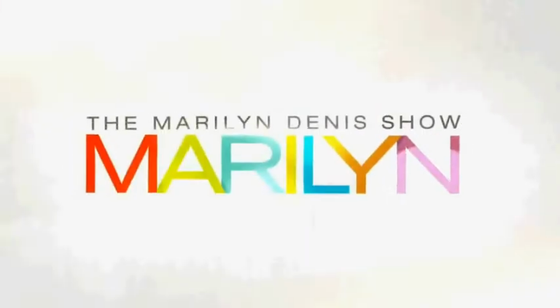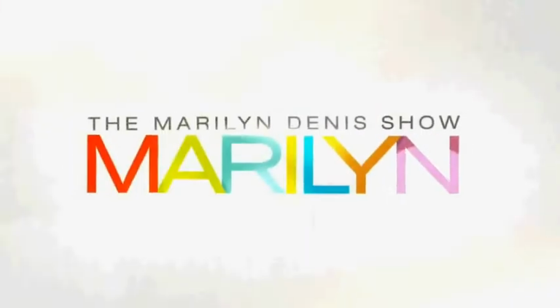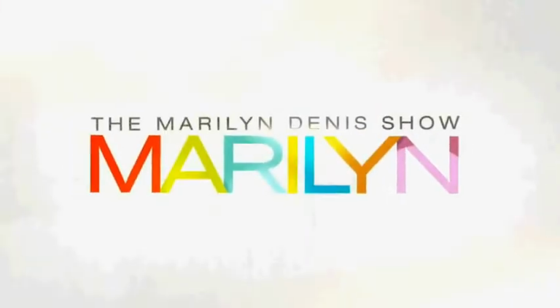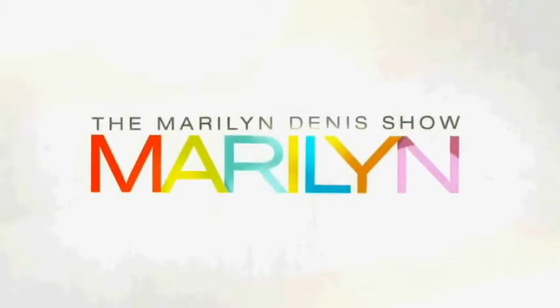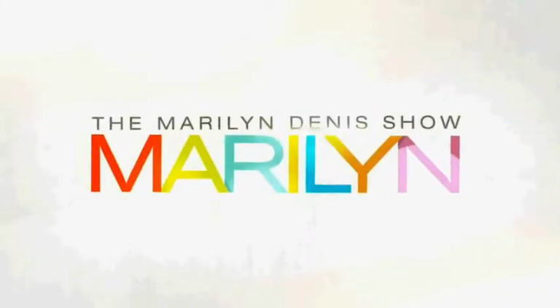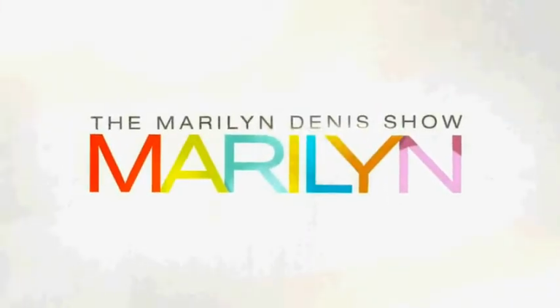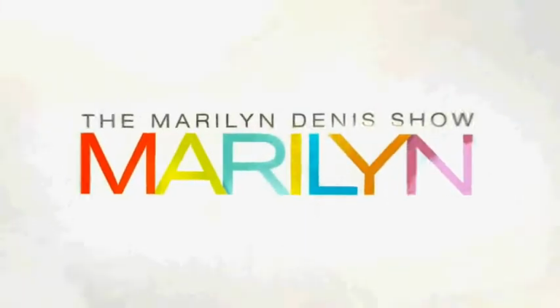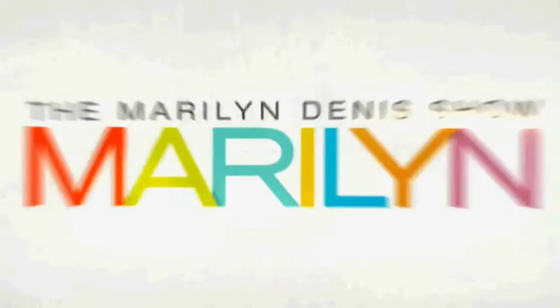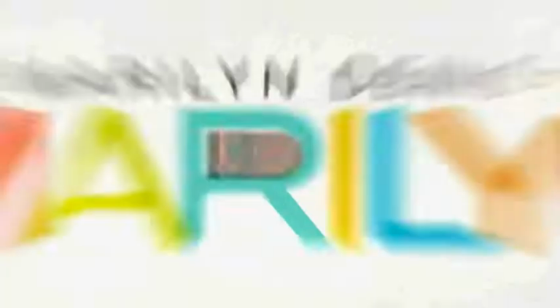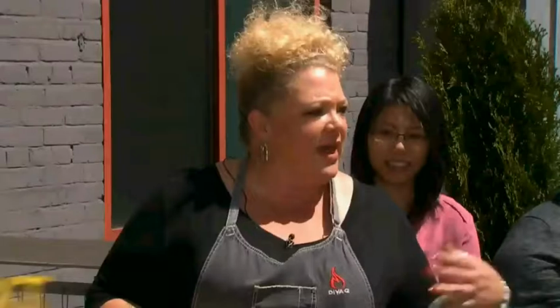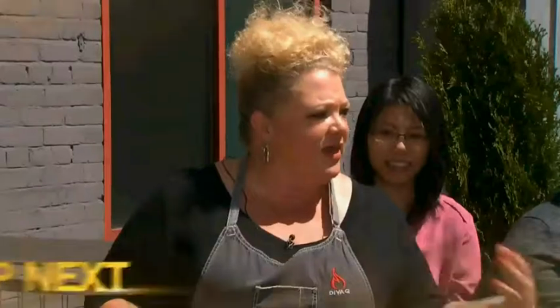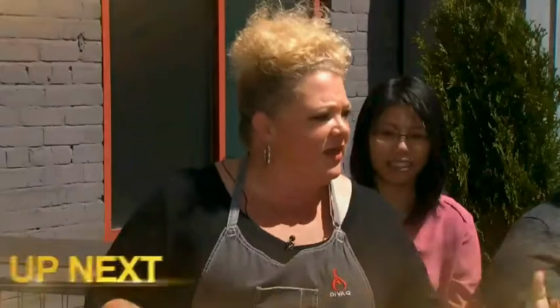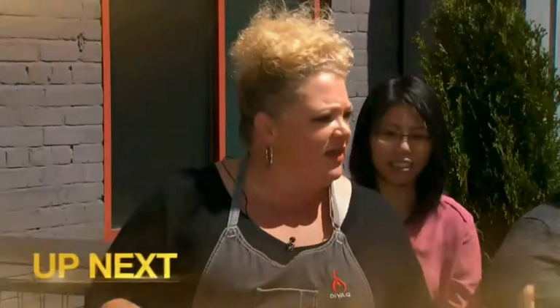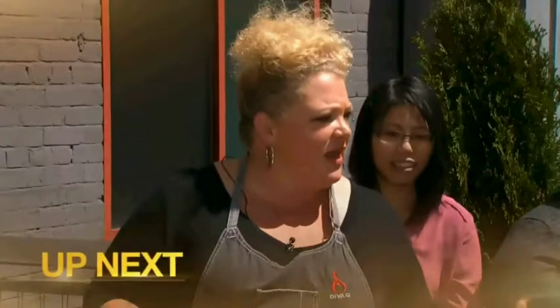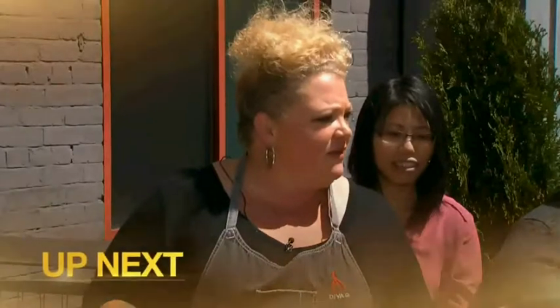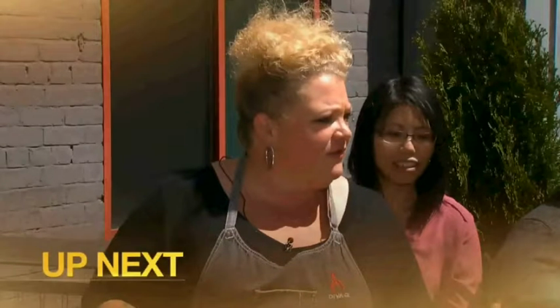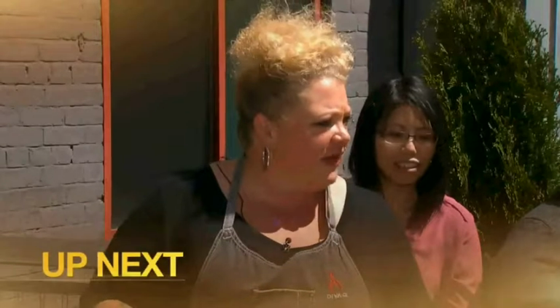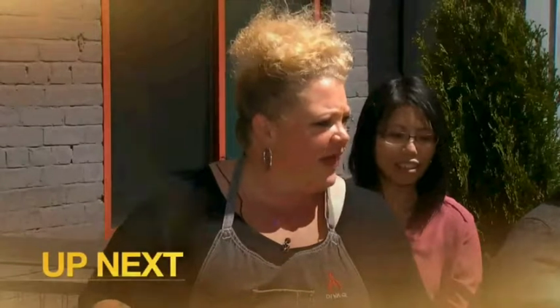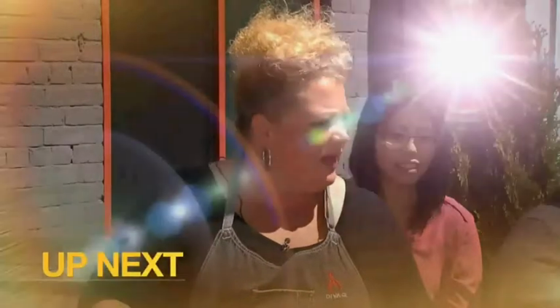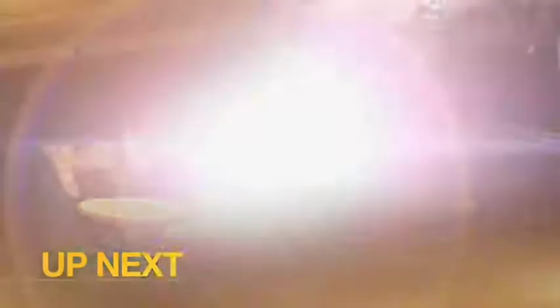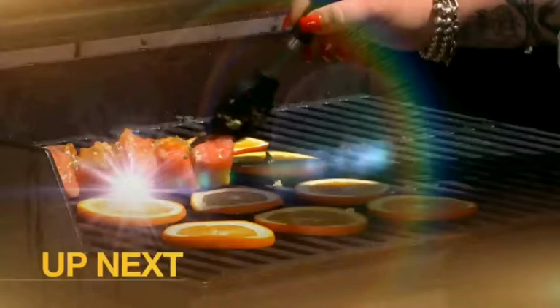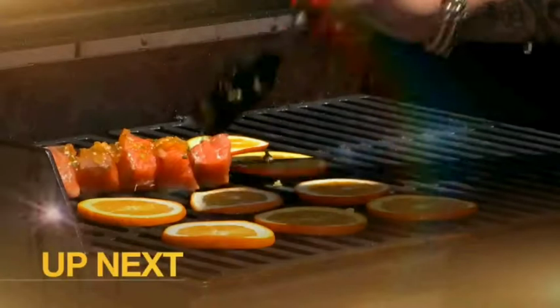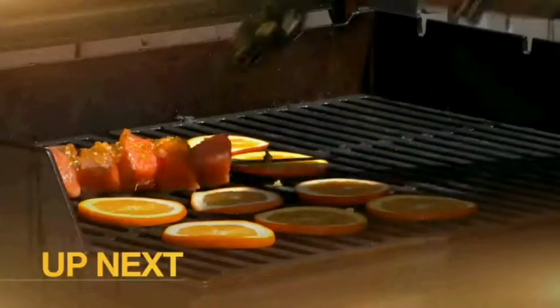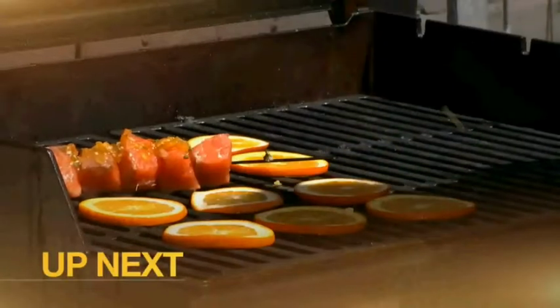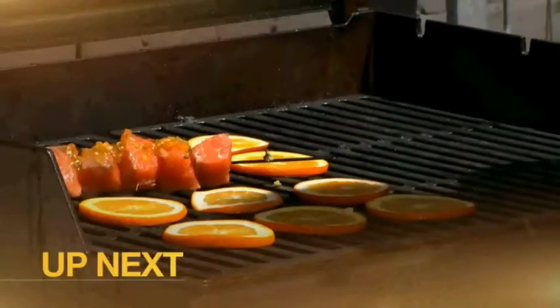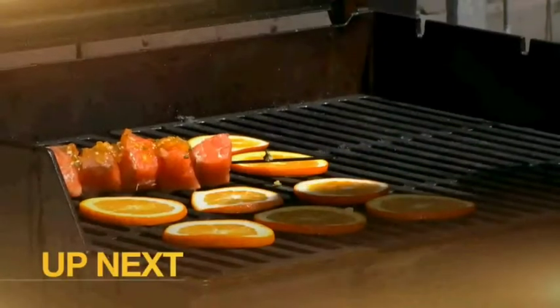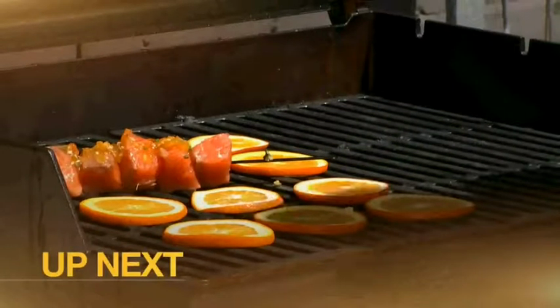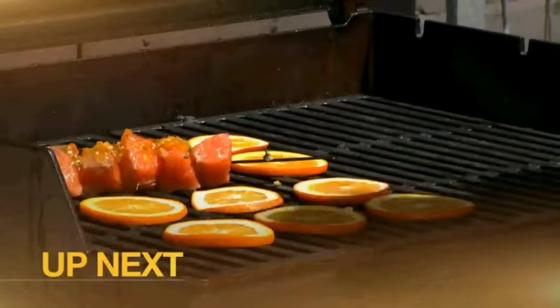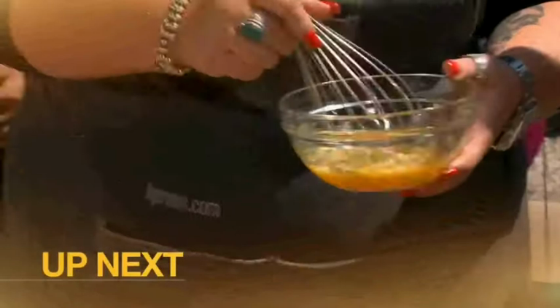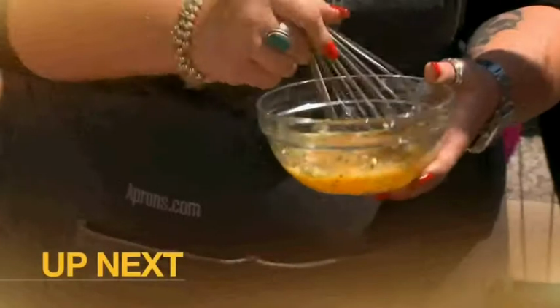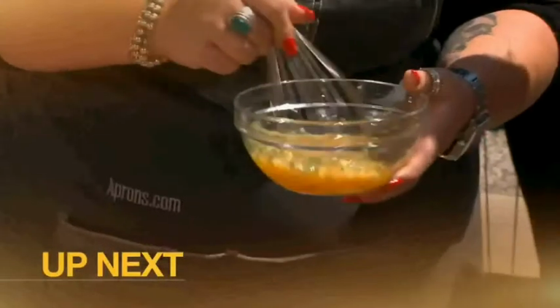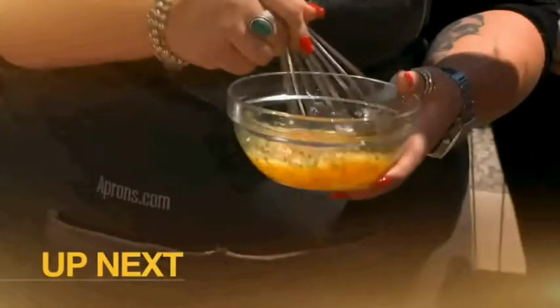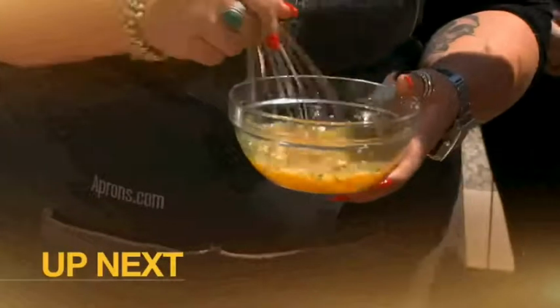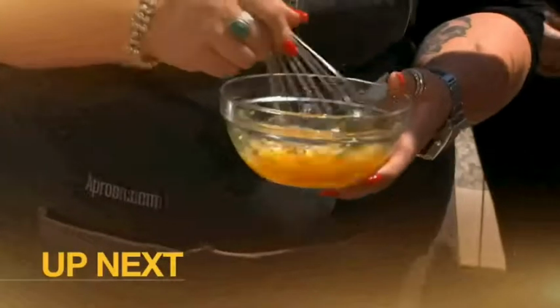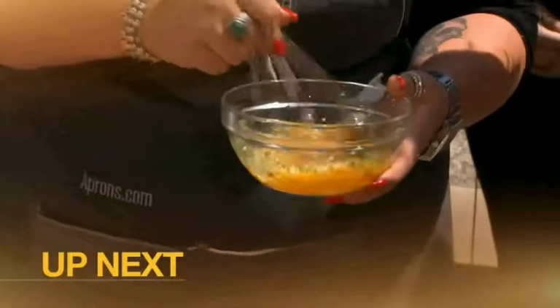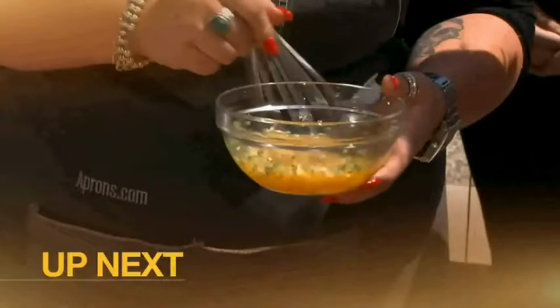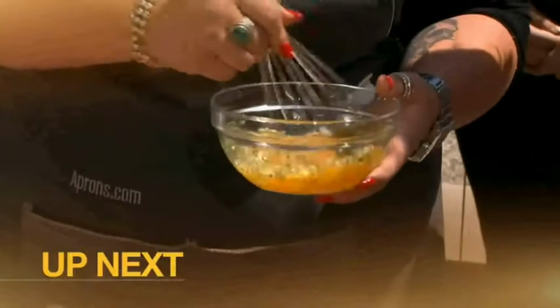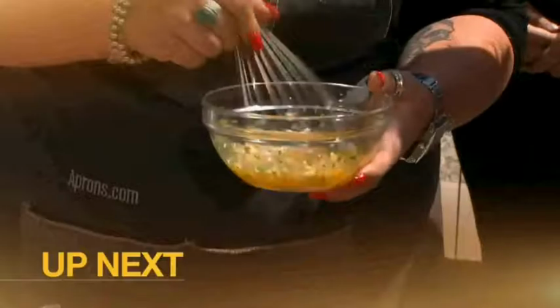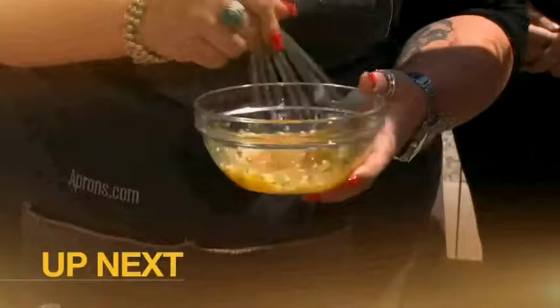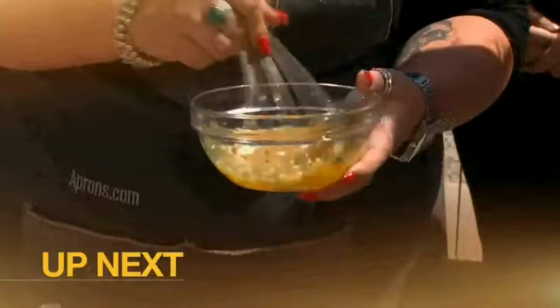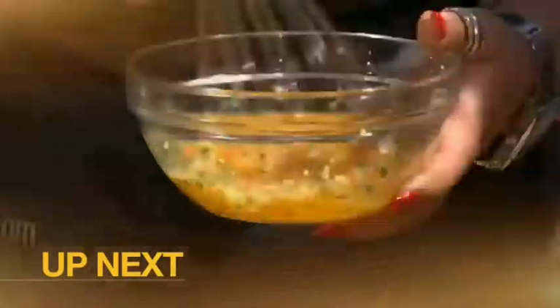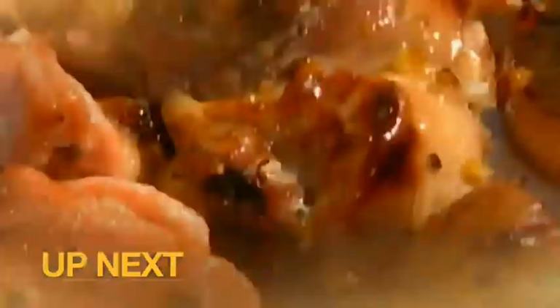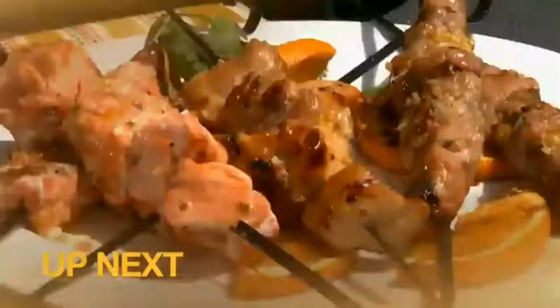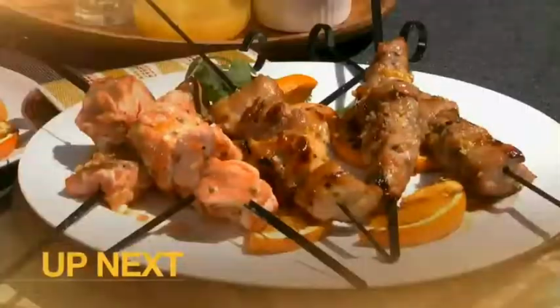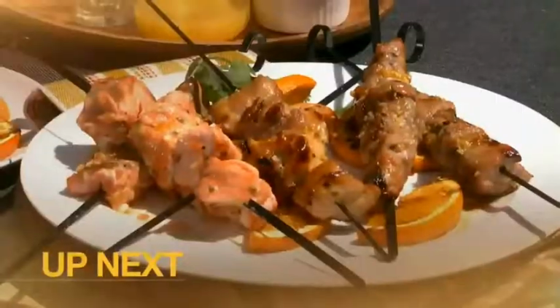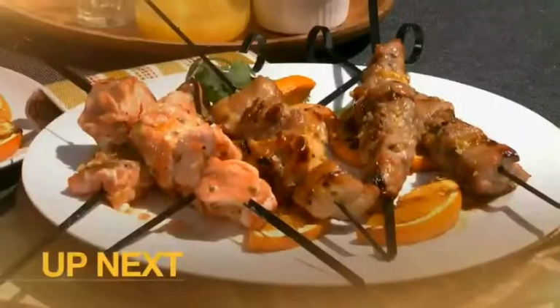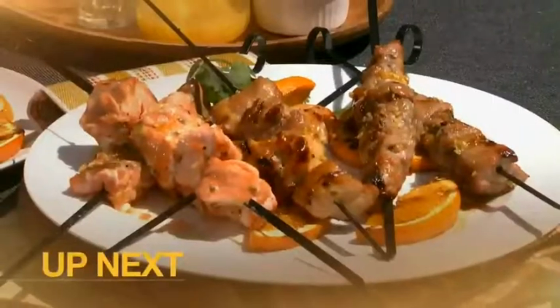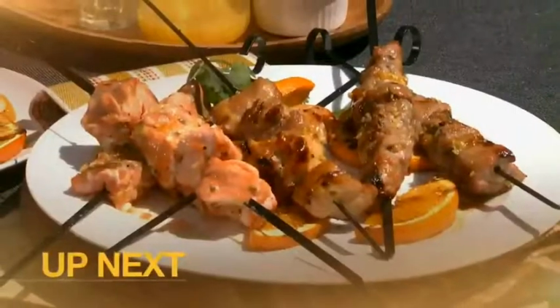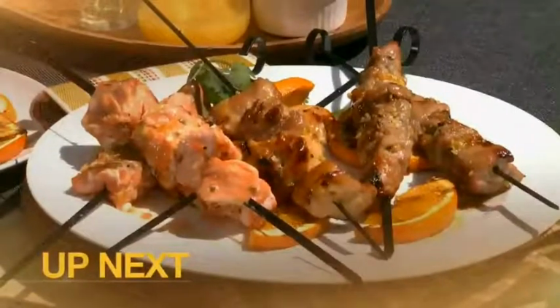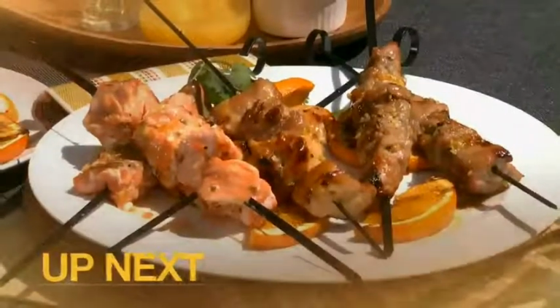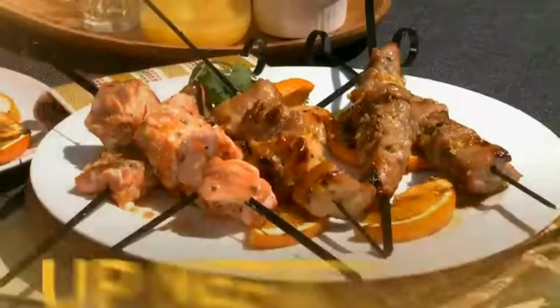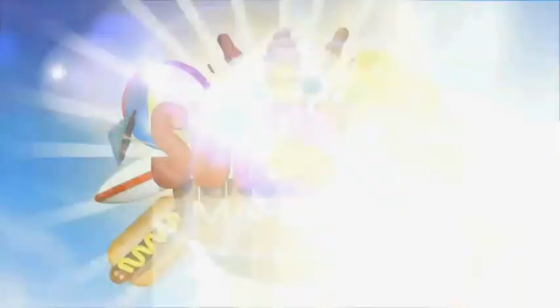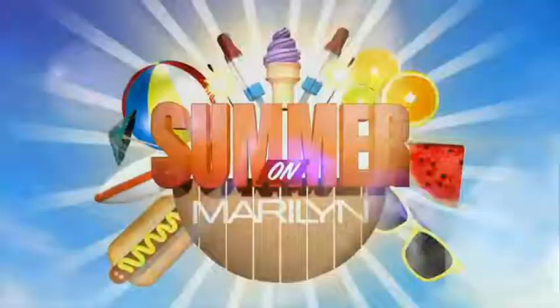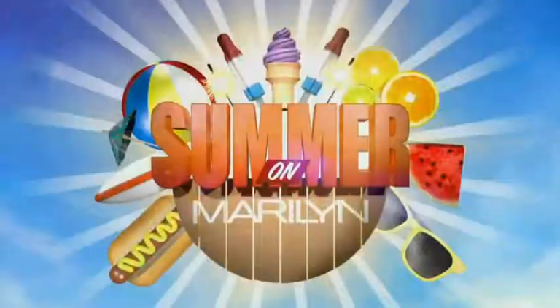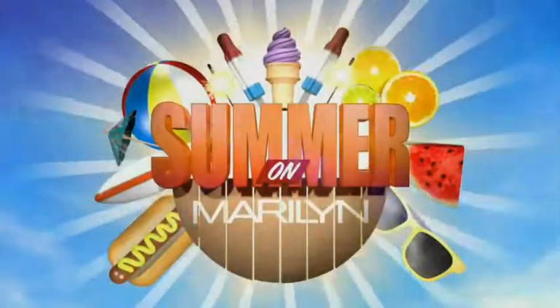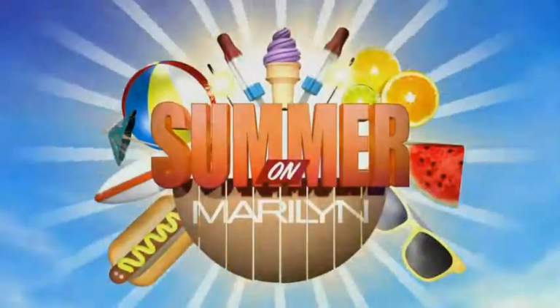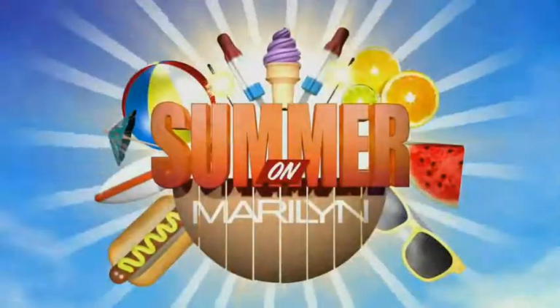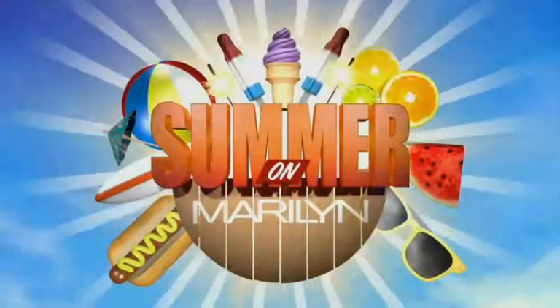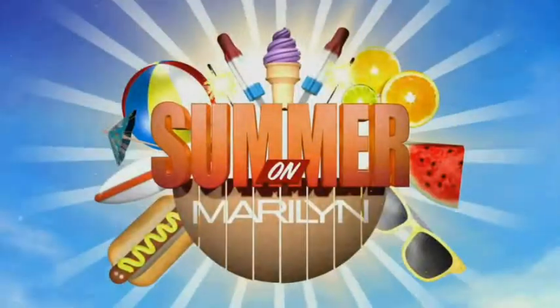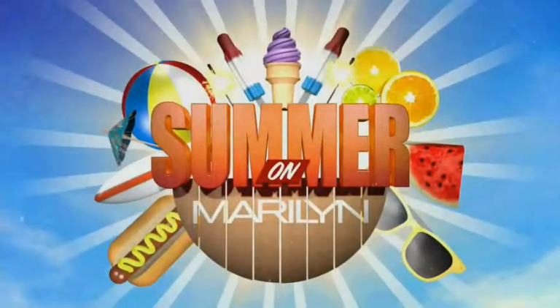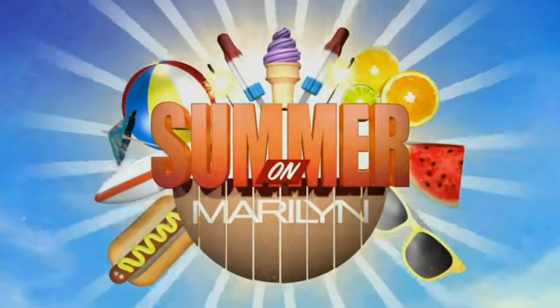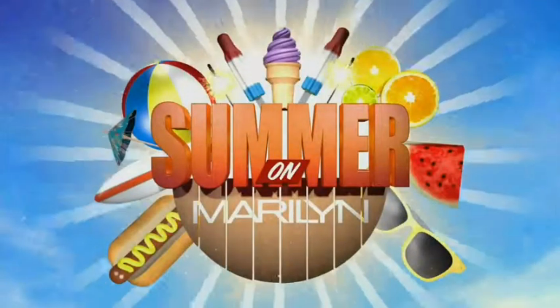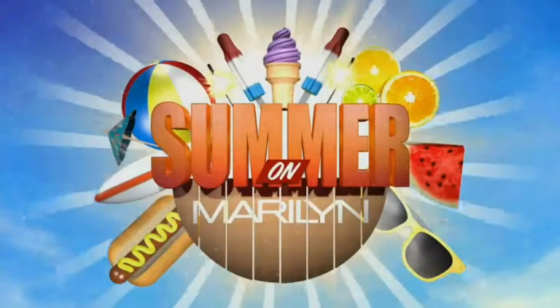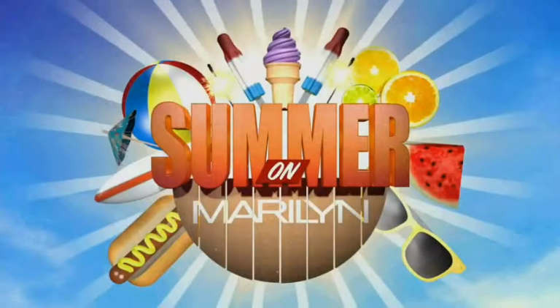Up next, Grill Master DVQ fires up a delicious kebab recipe perfect for the summer season. That's coming up next.